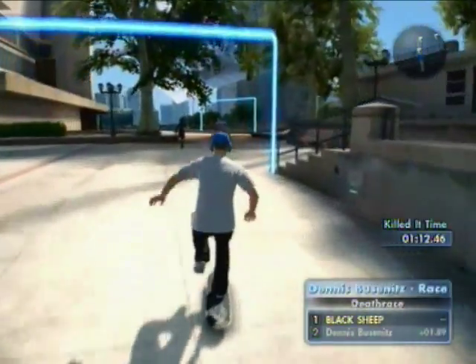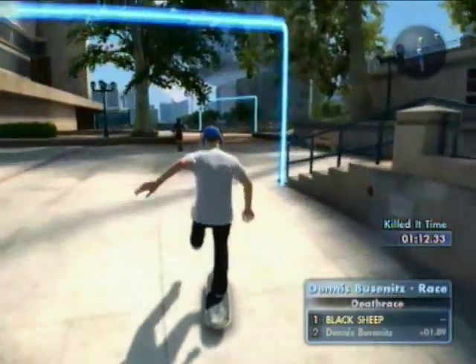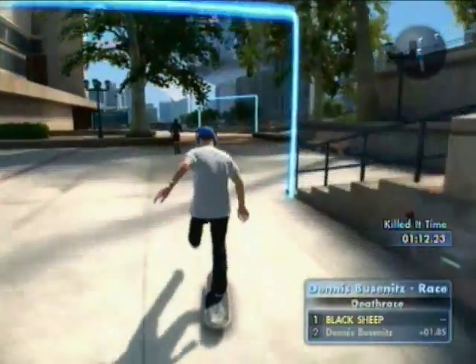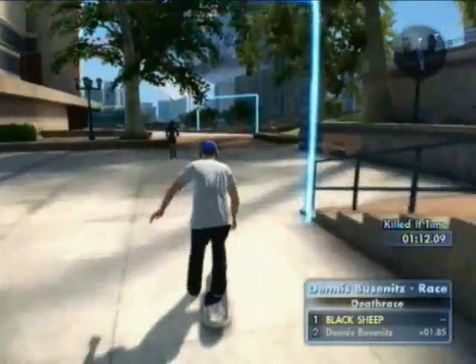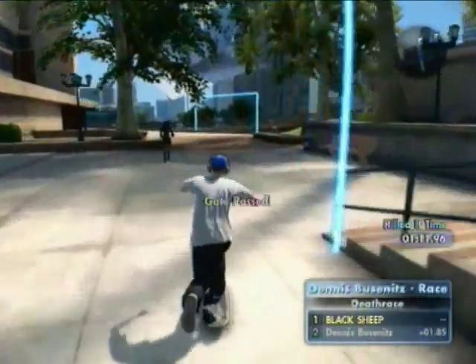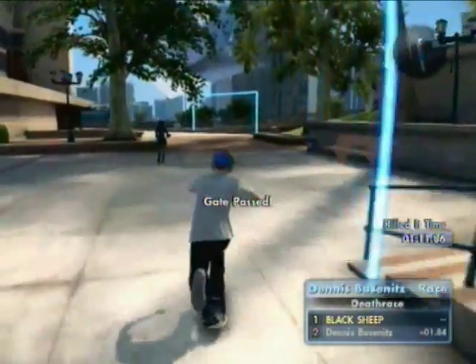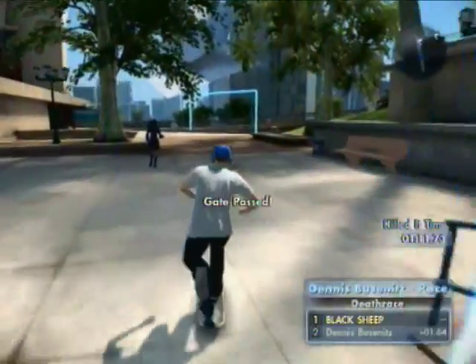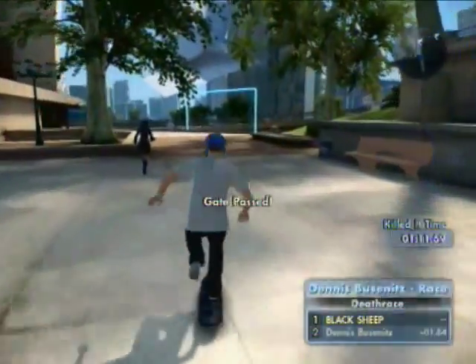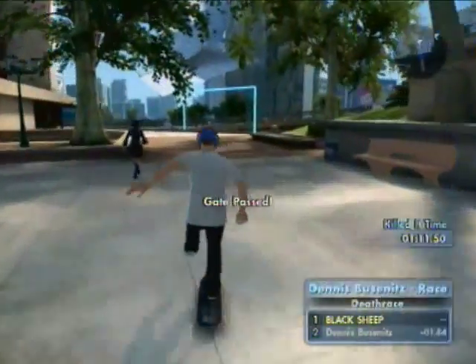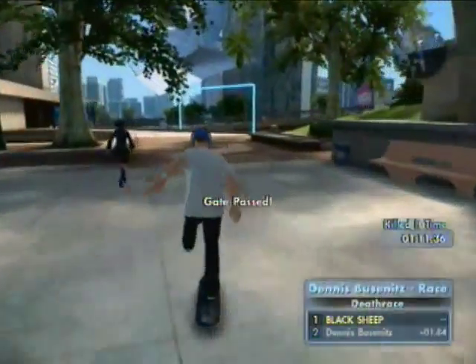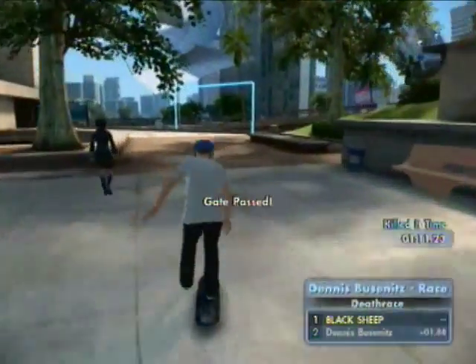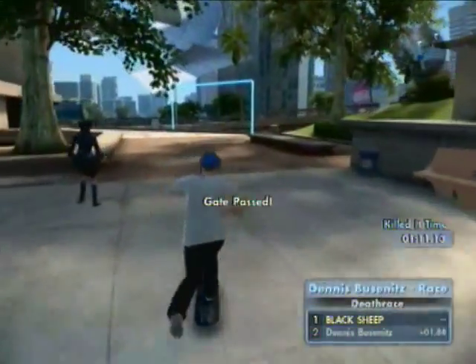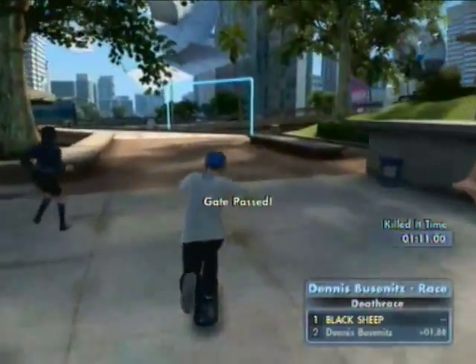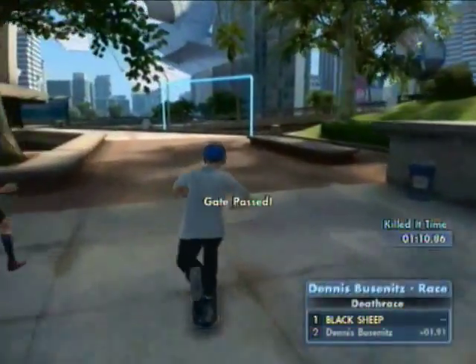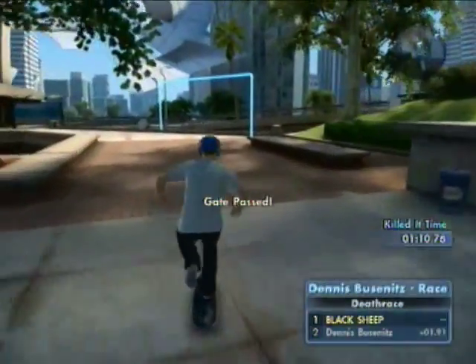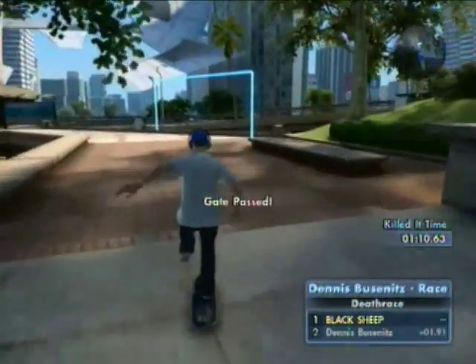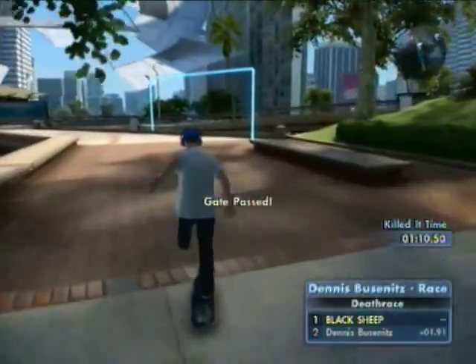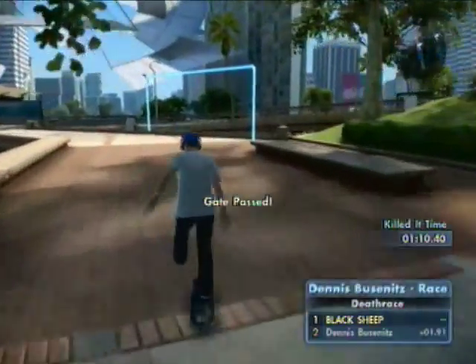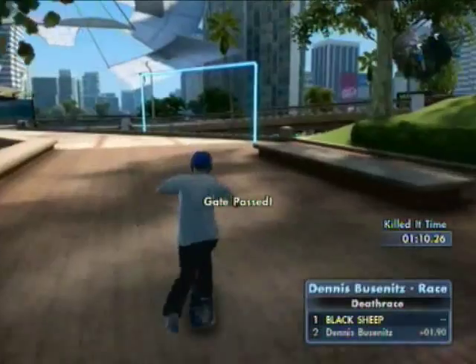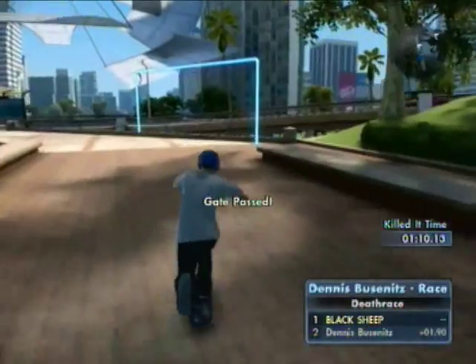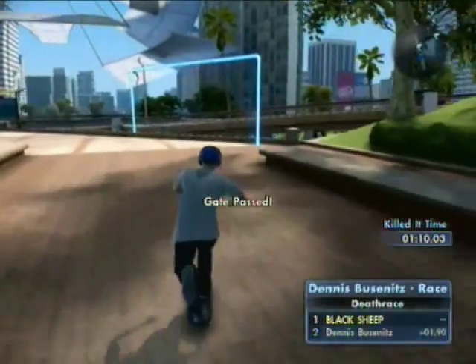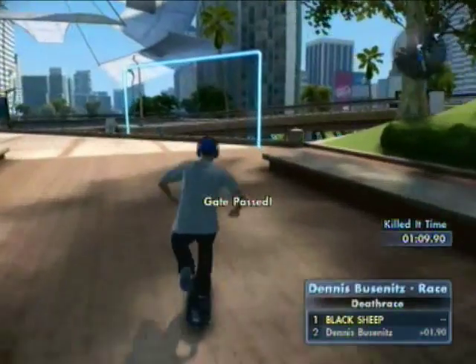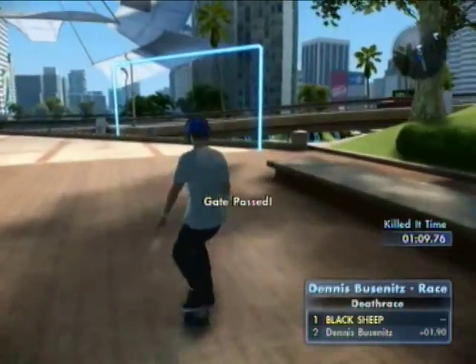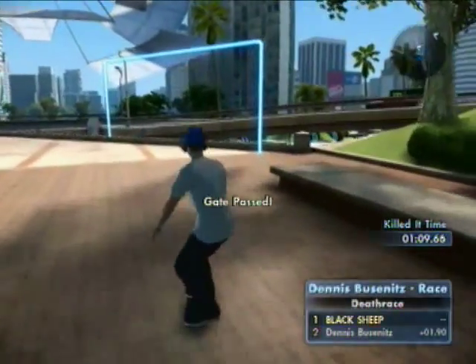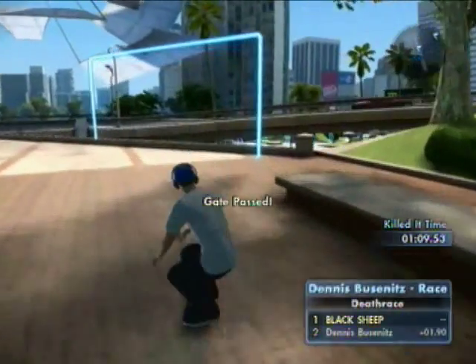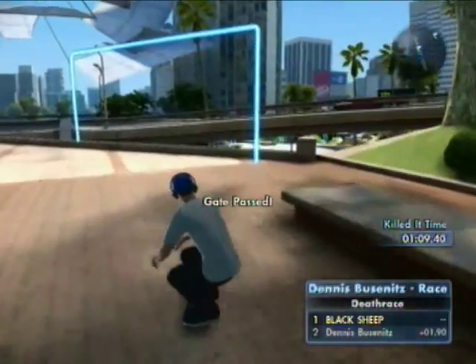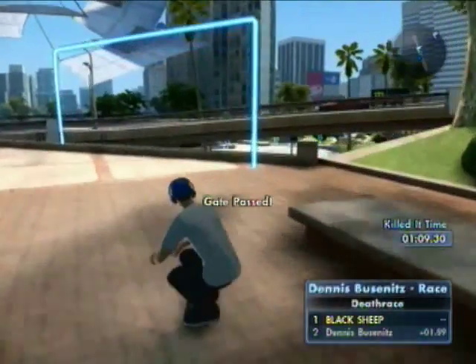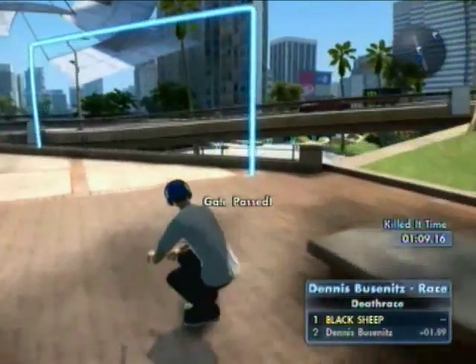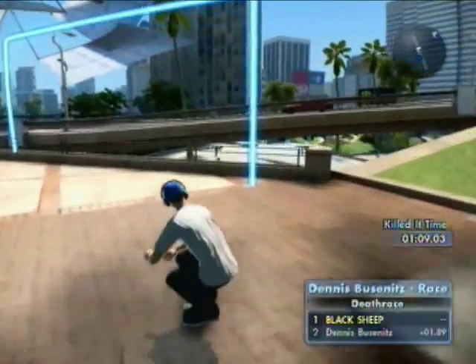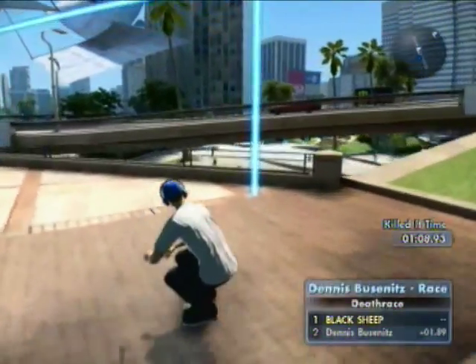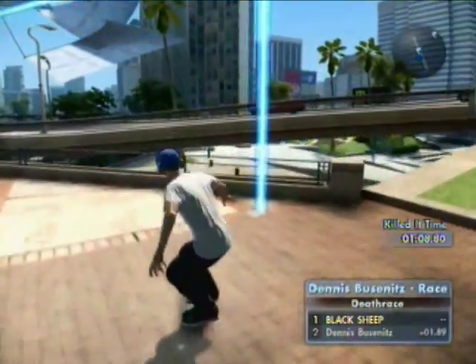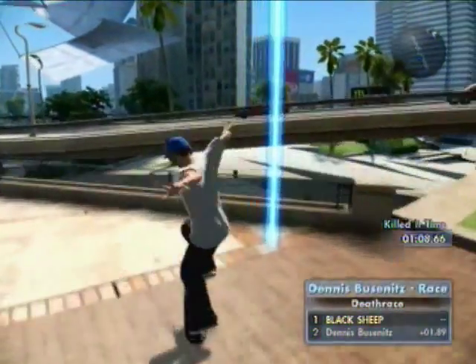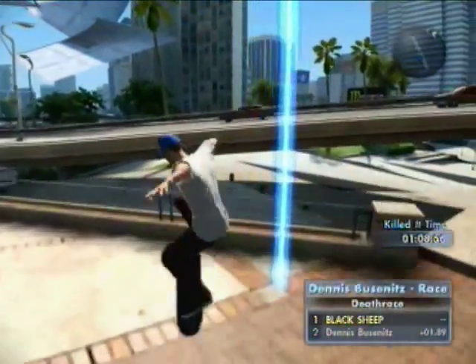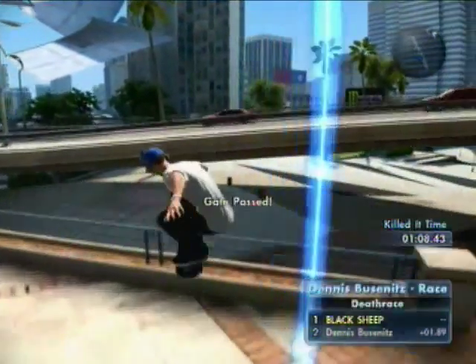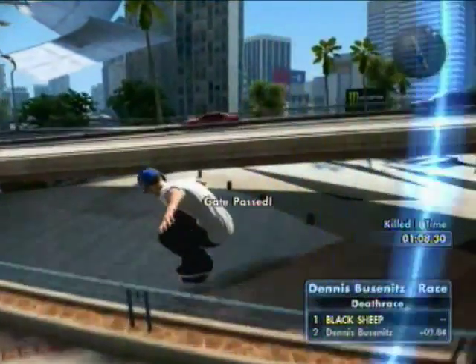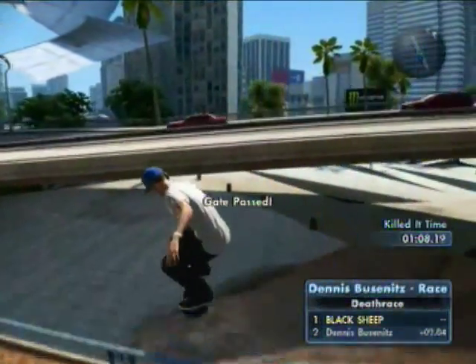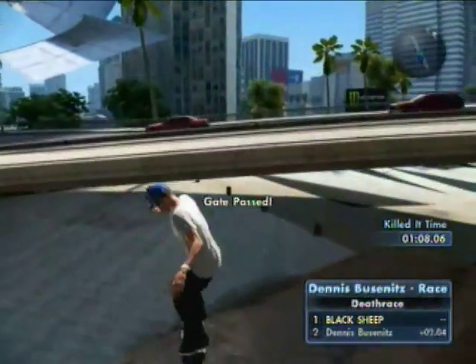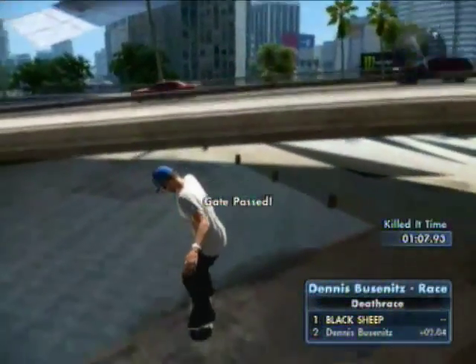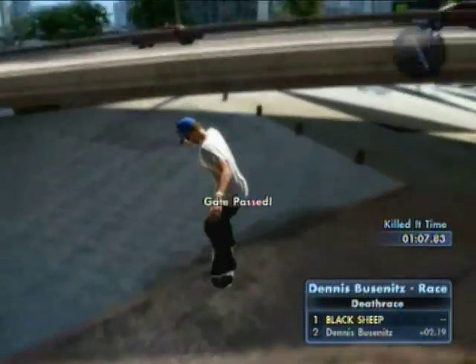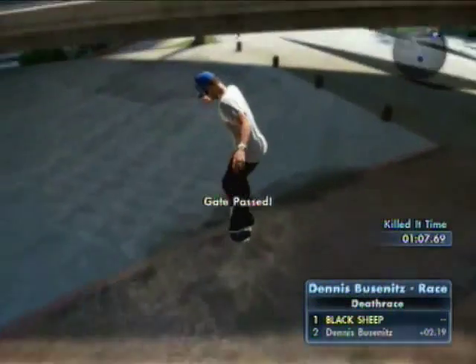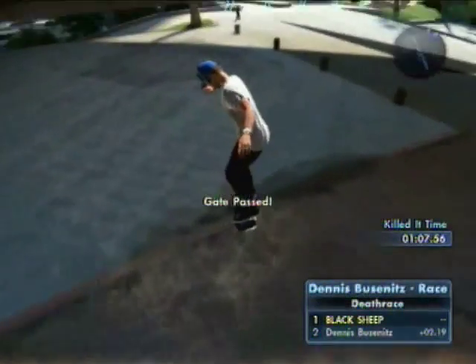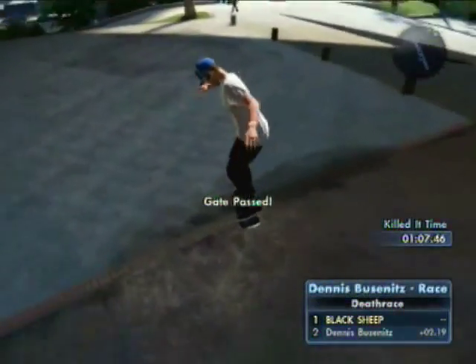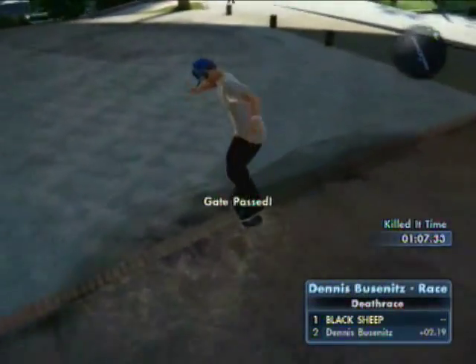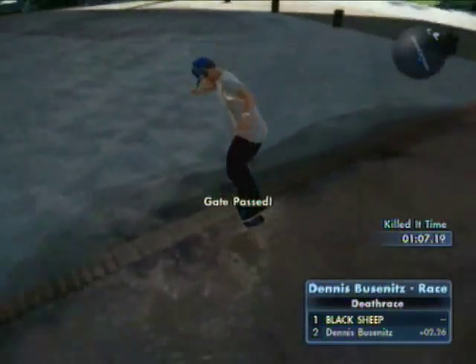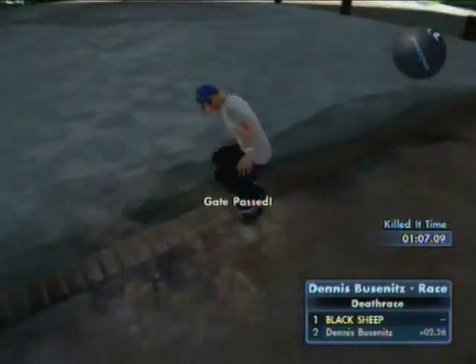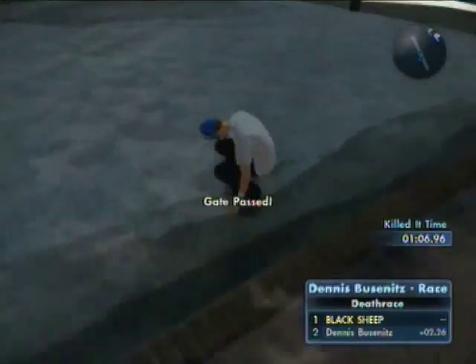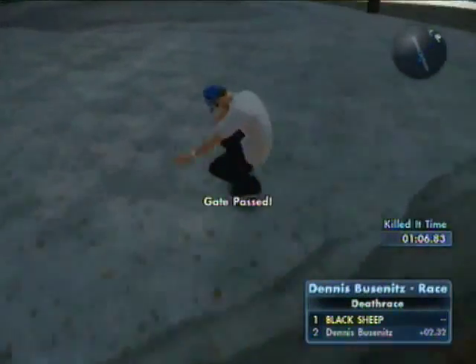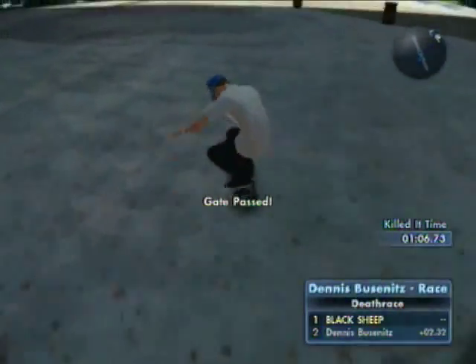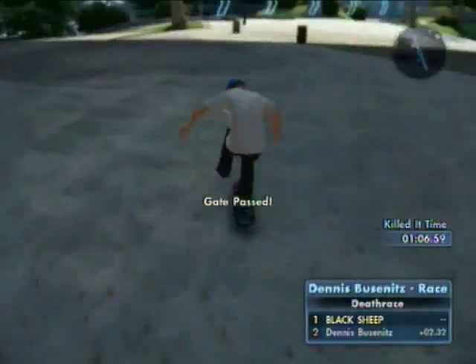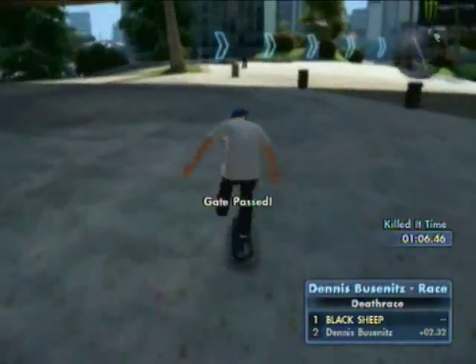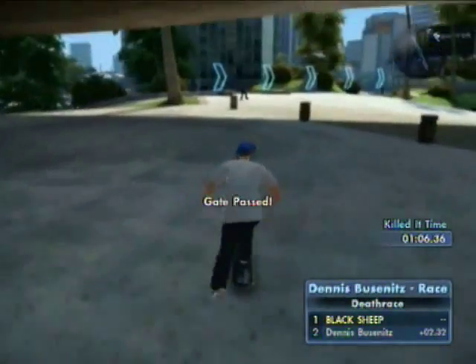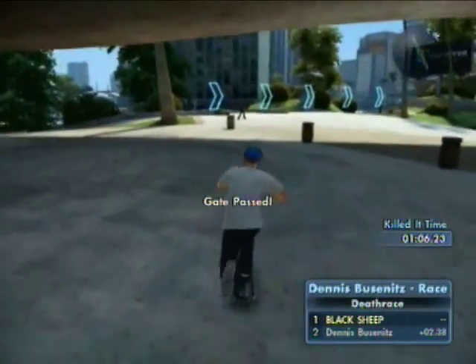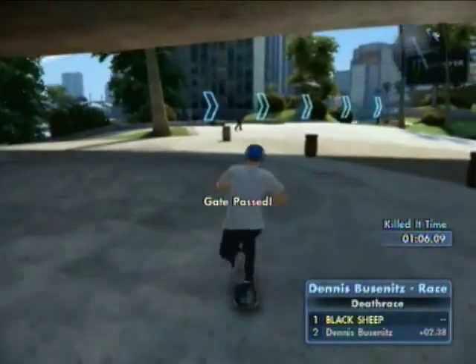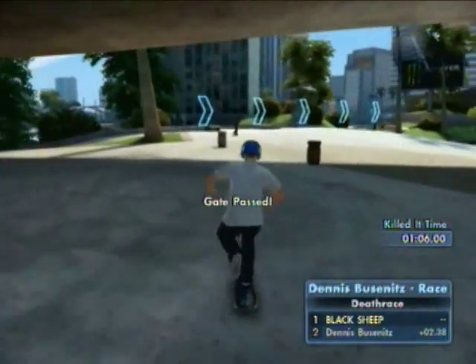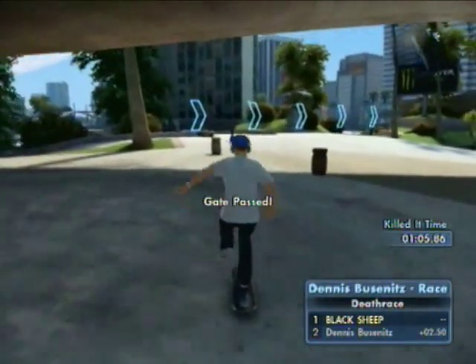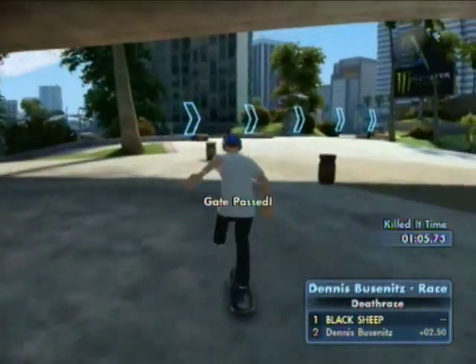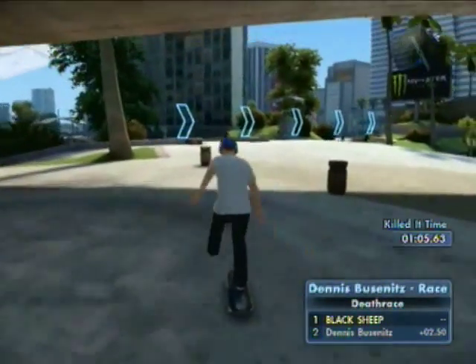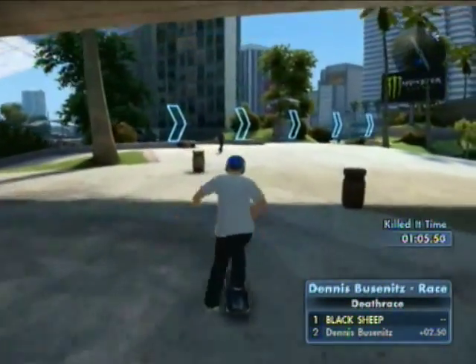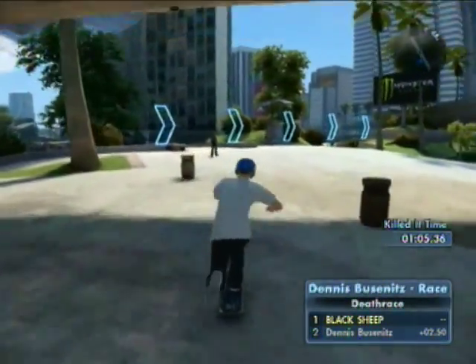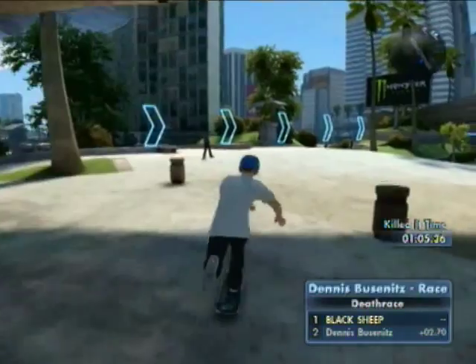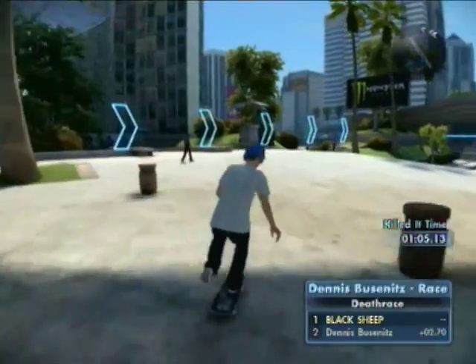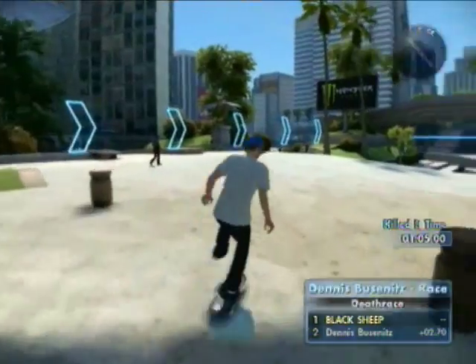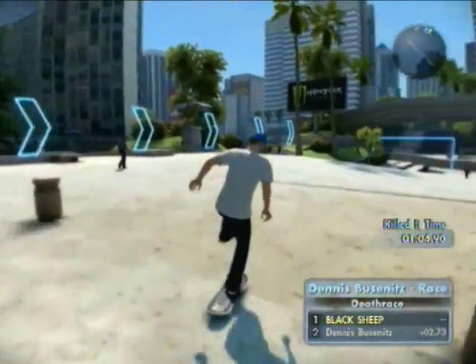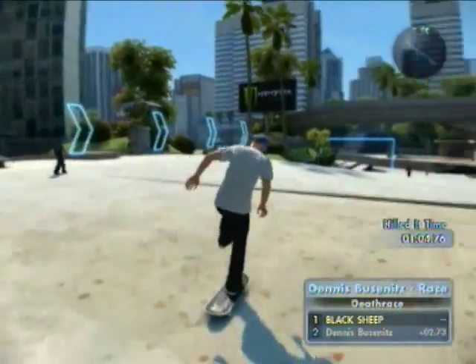On this one you want to do an ollie early because there's a rail, then land on the transition to give you some more speed, and head directly to the right.